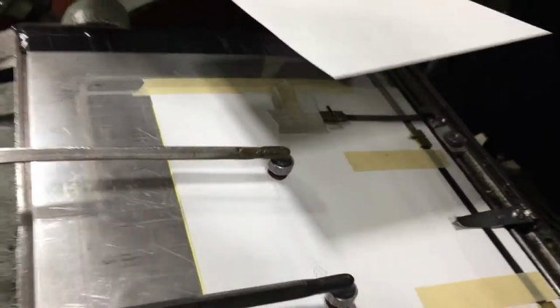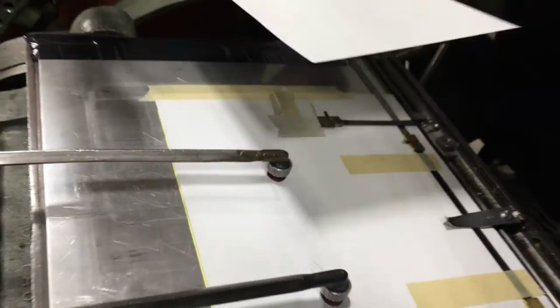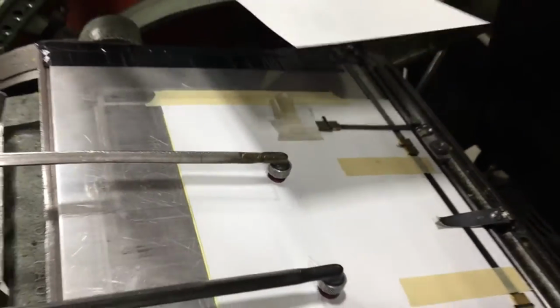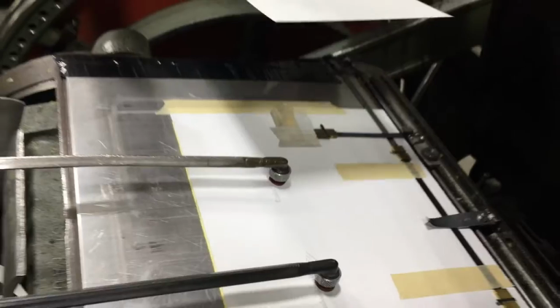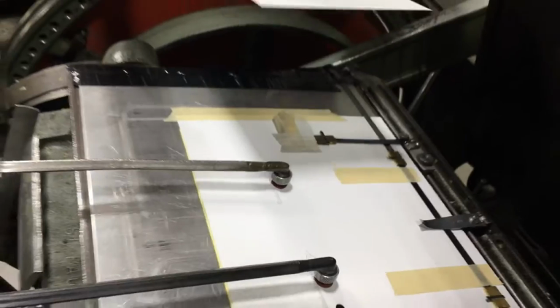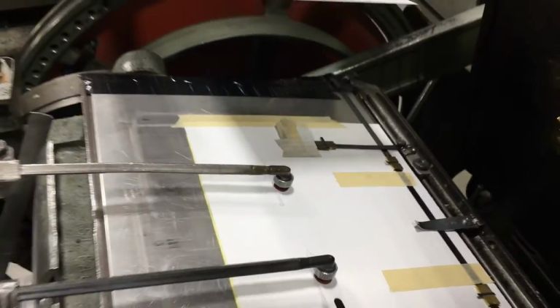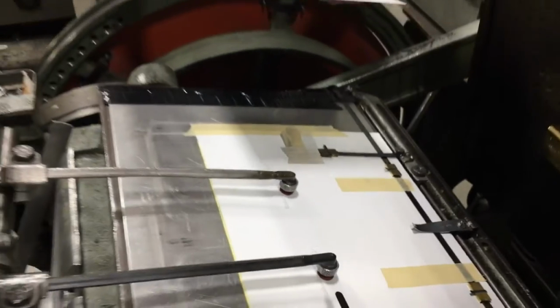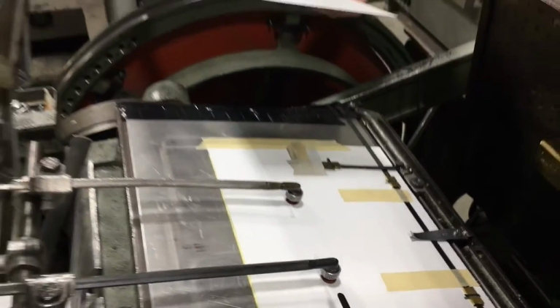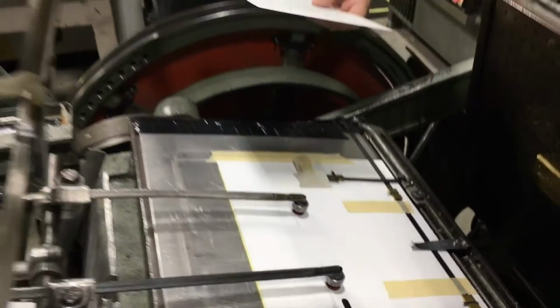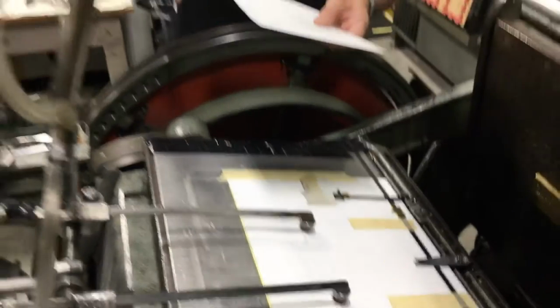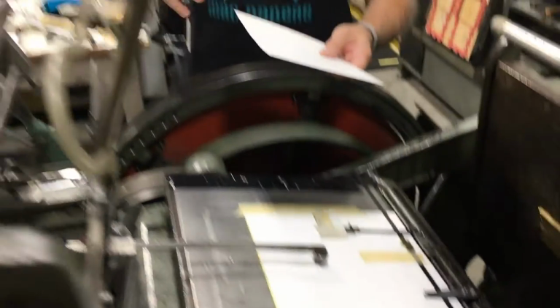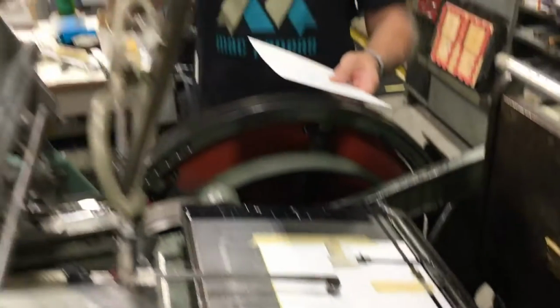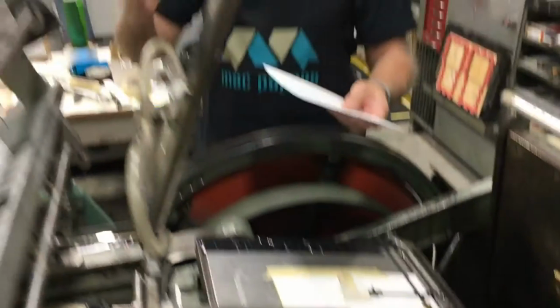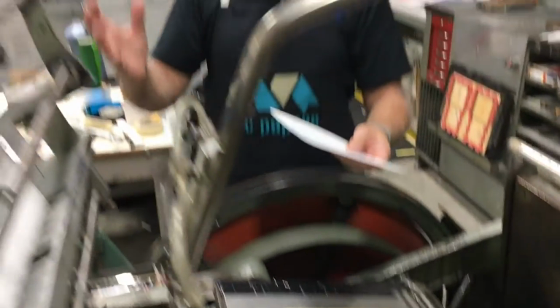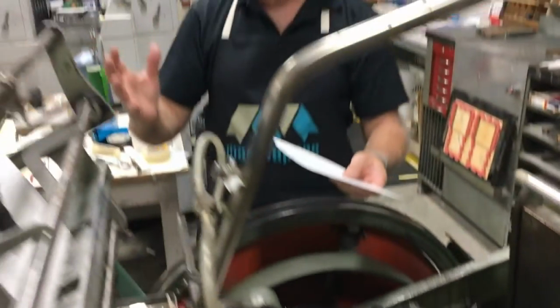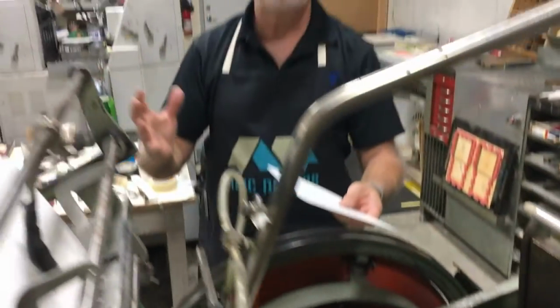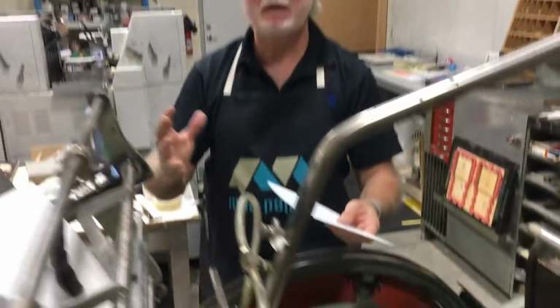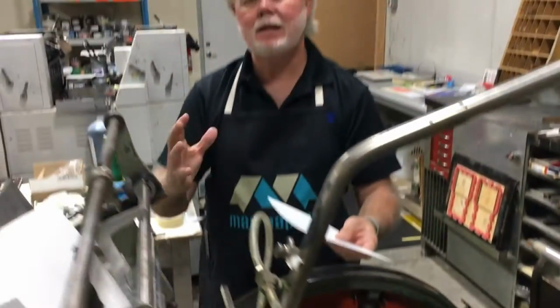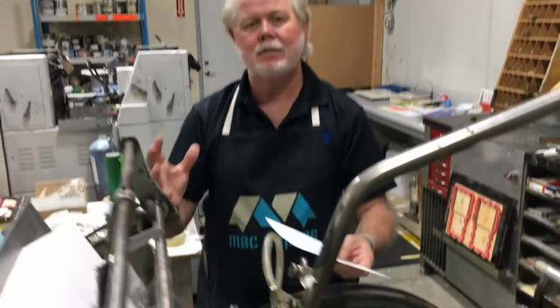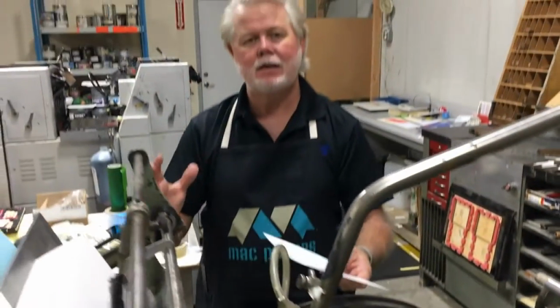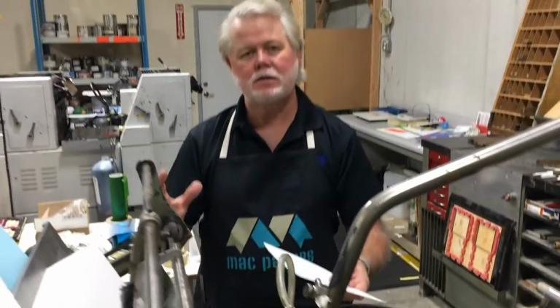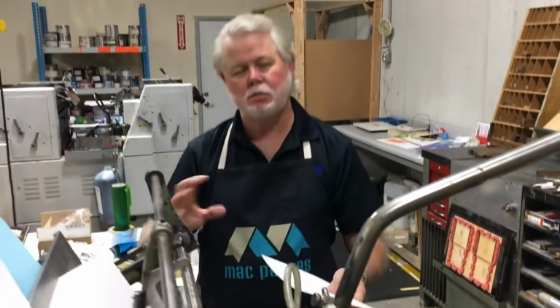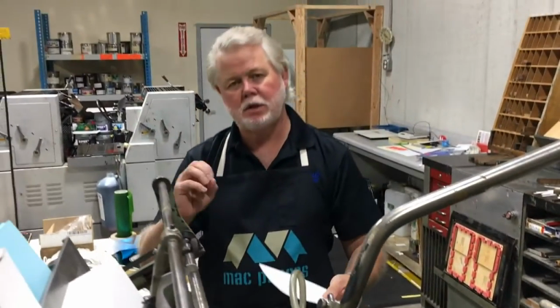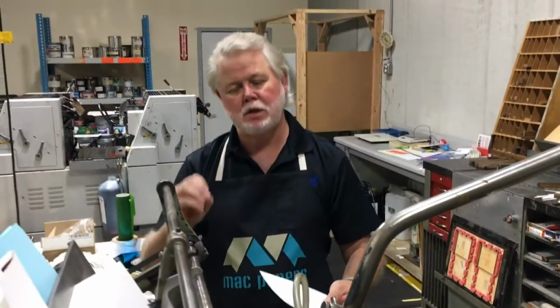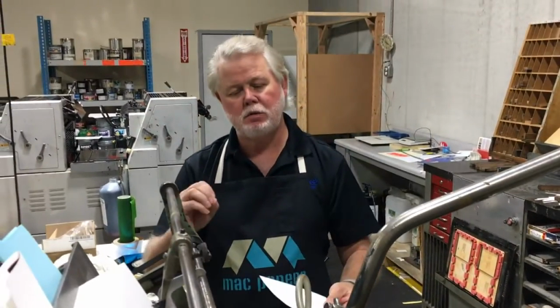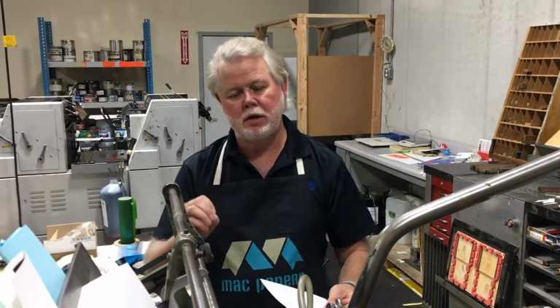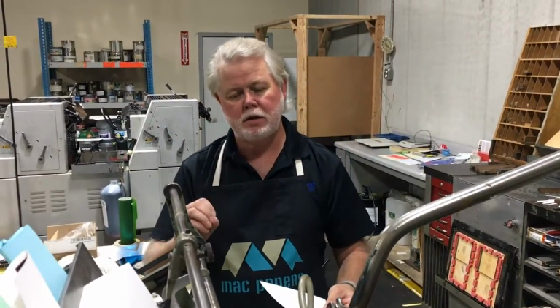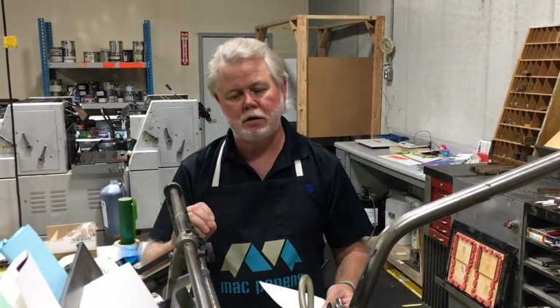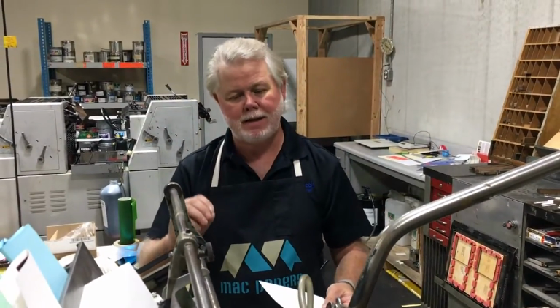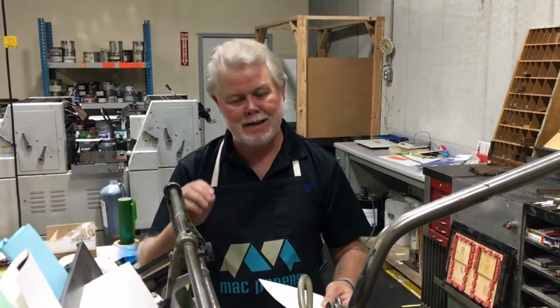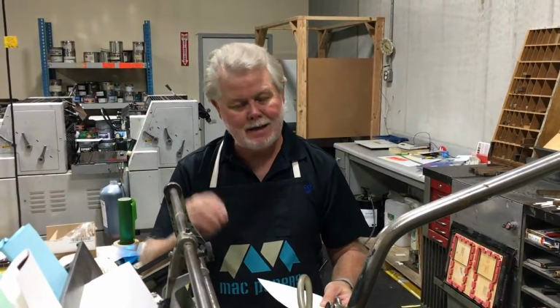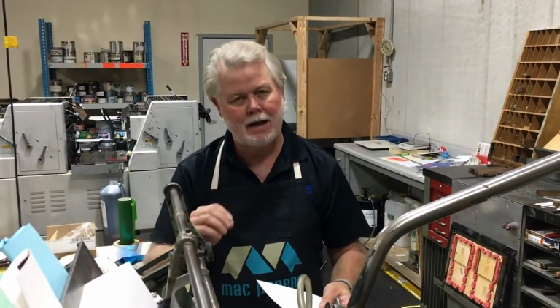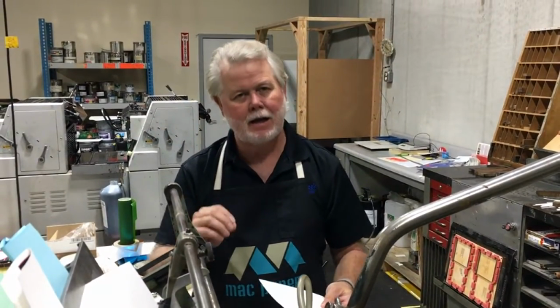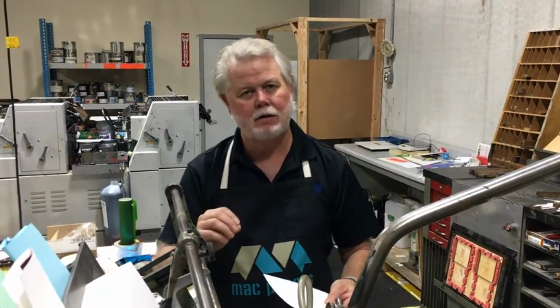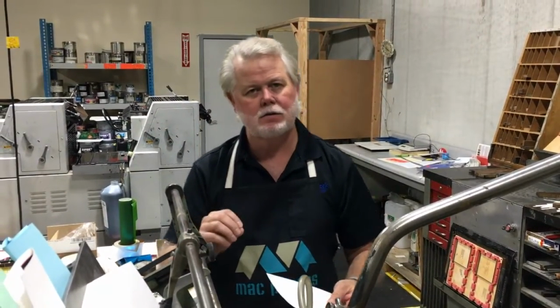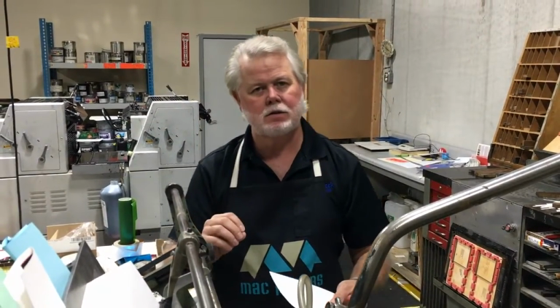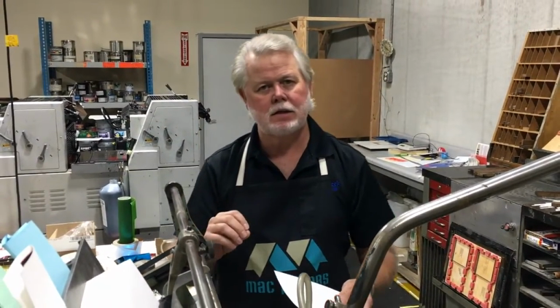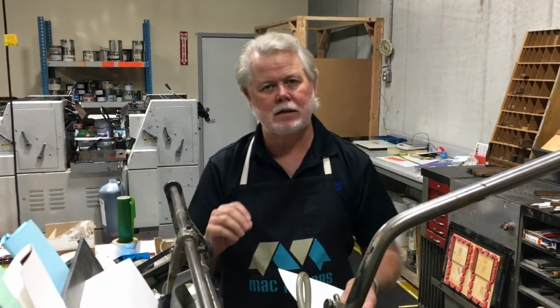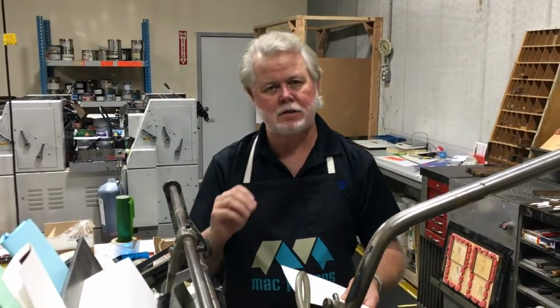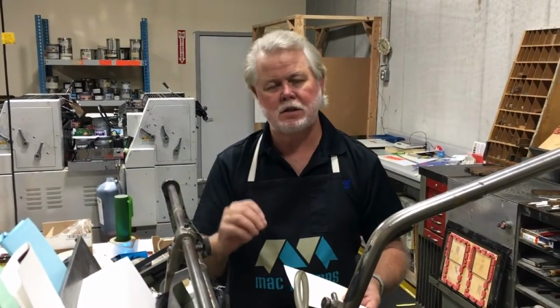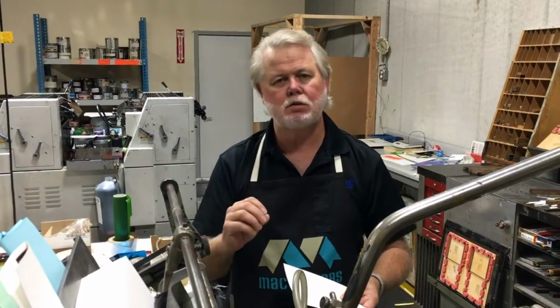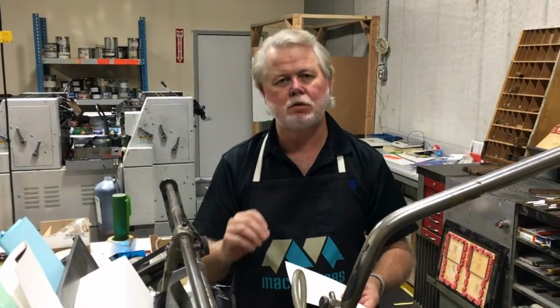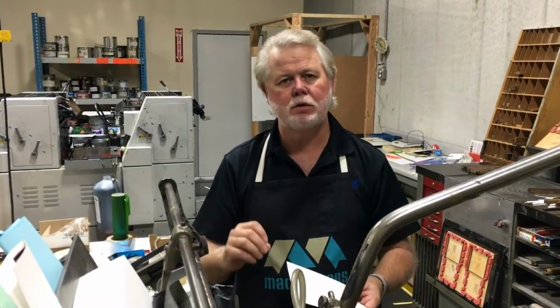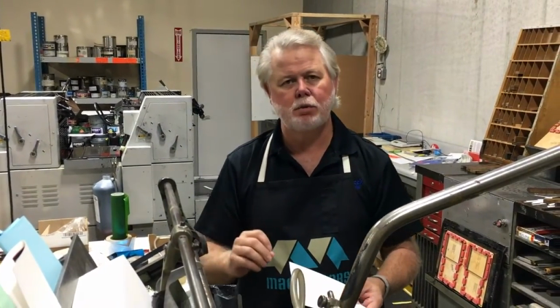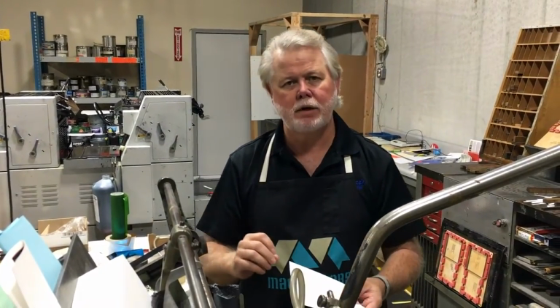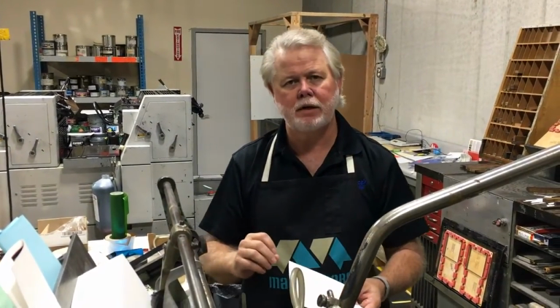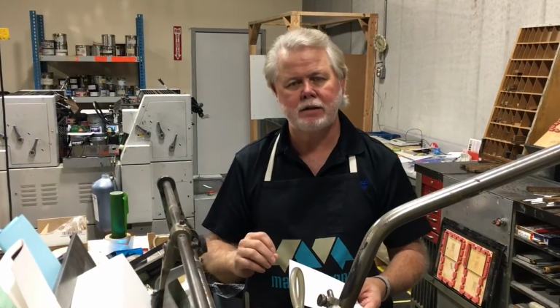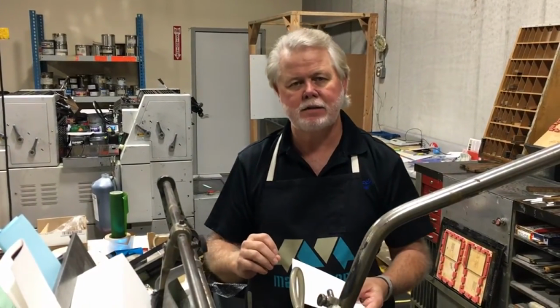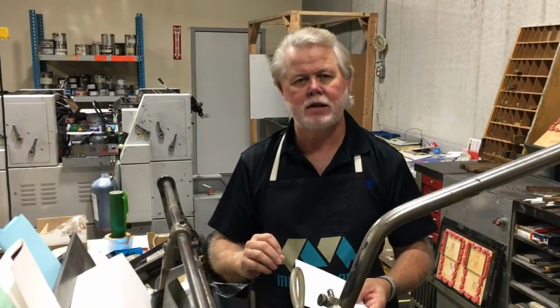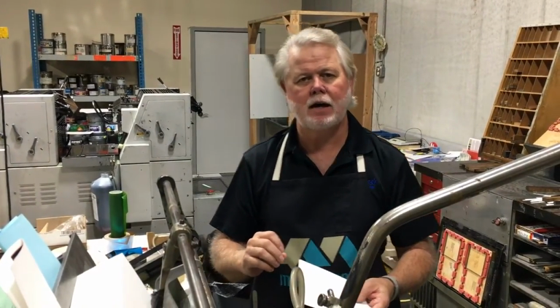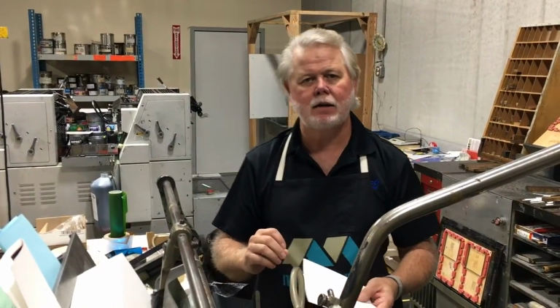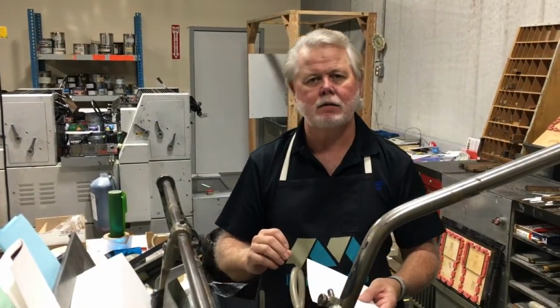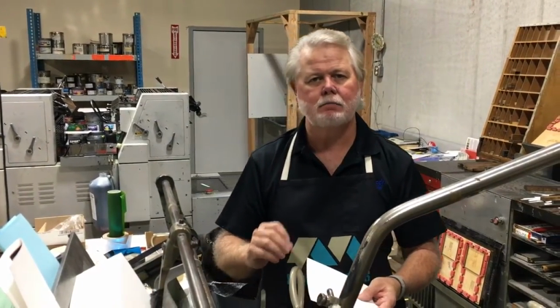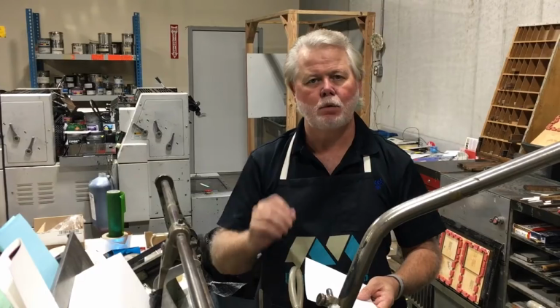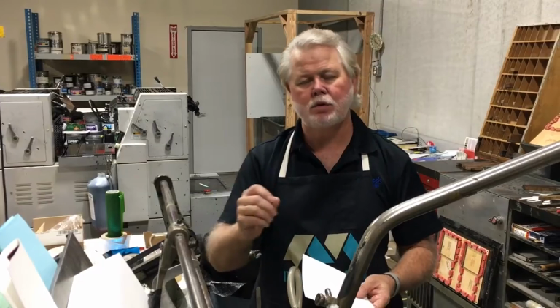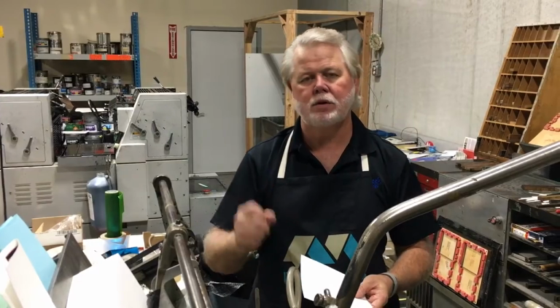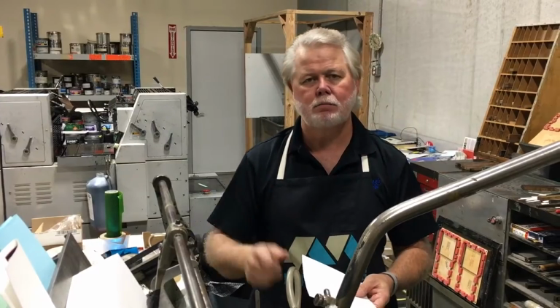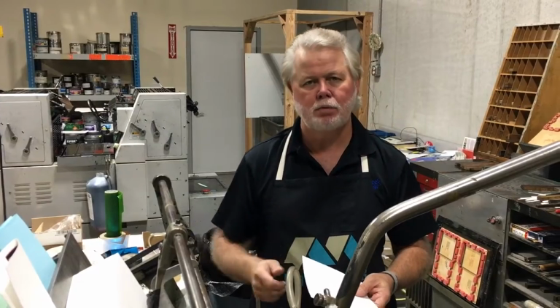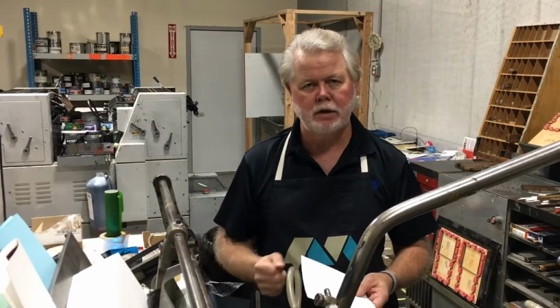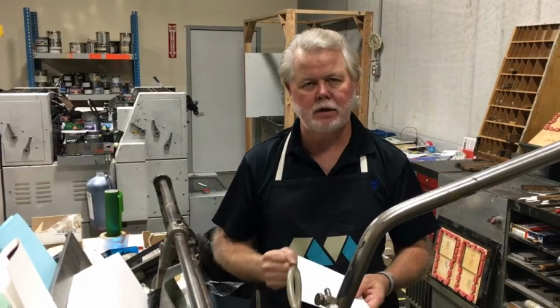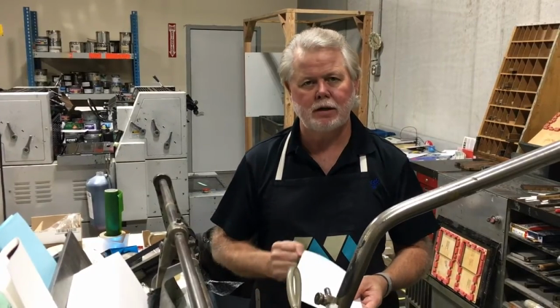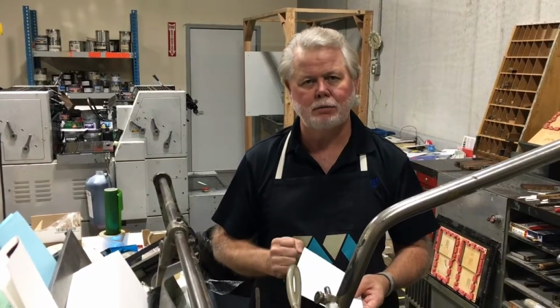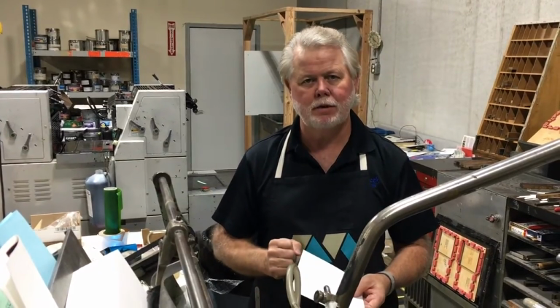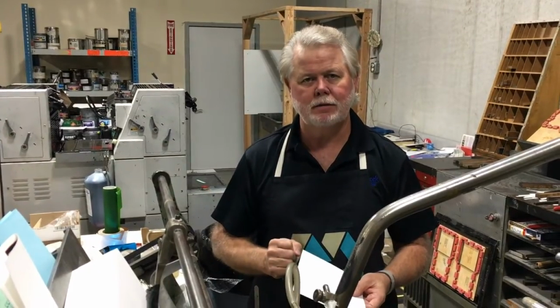Embossing — just one of the many things that we do here in-house at Steel Creek Printing and Design, more than a printing company.